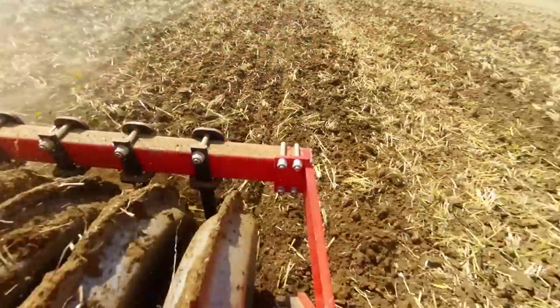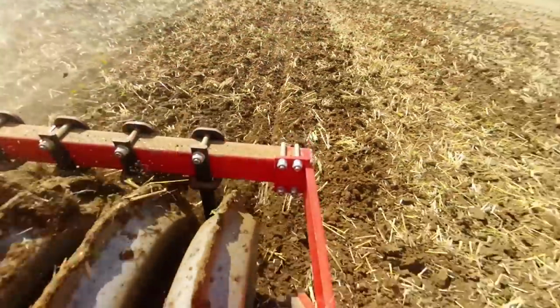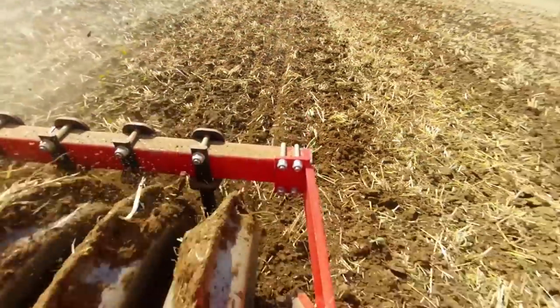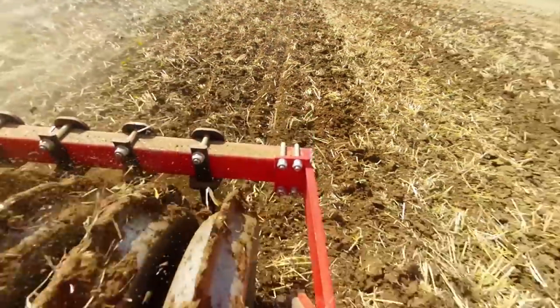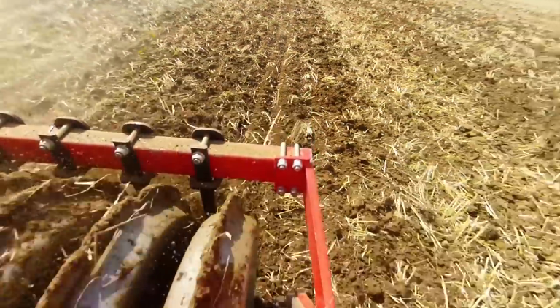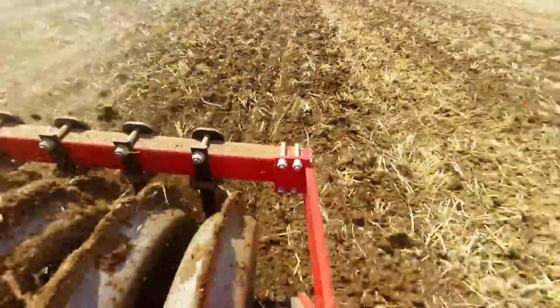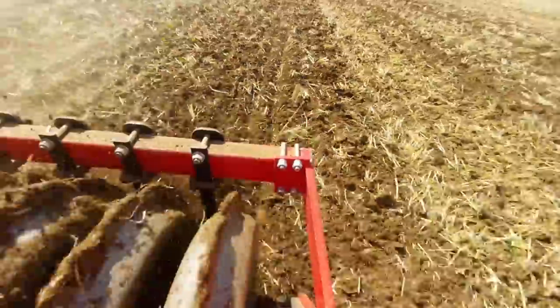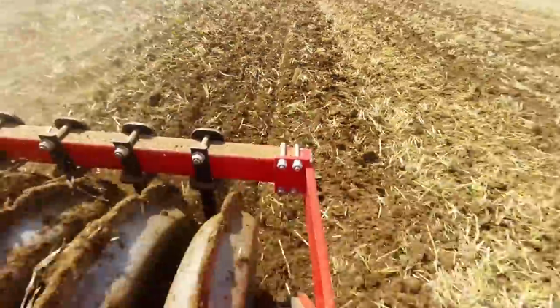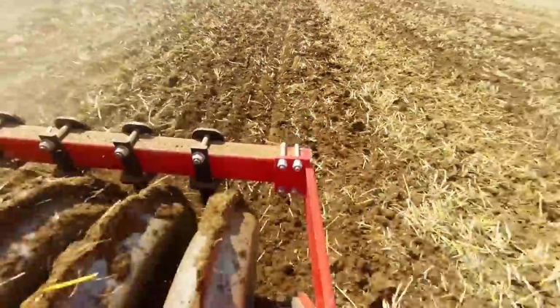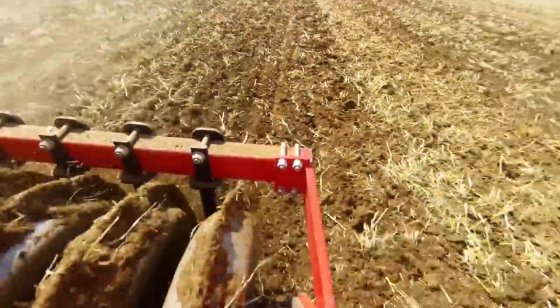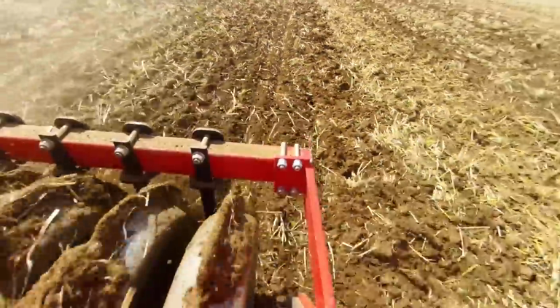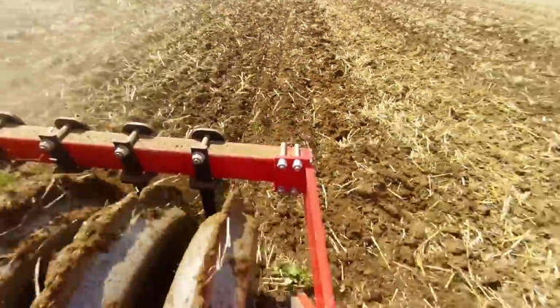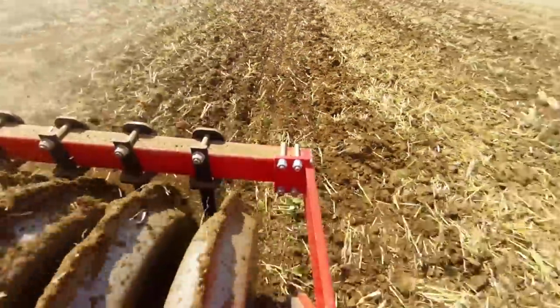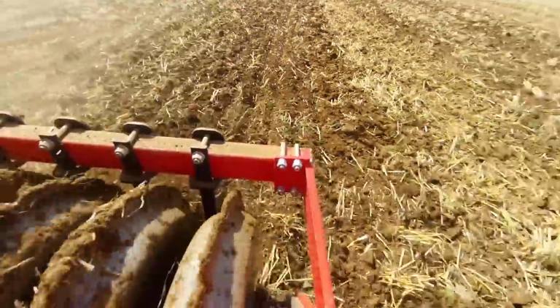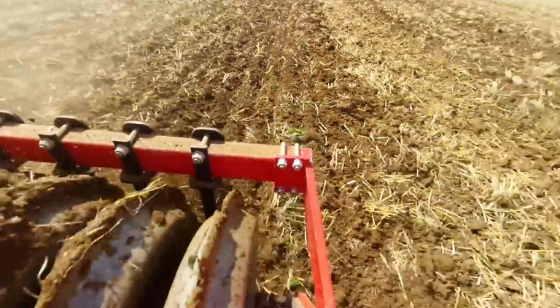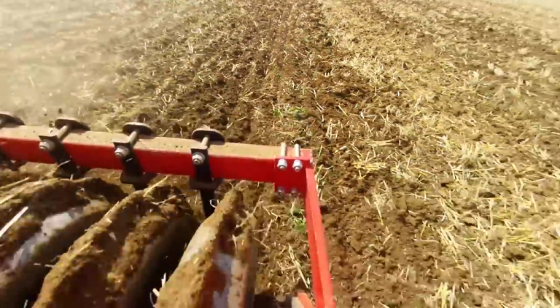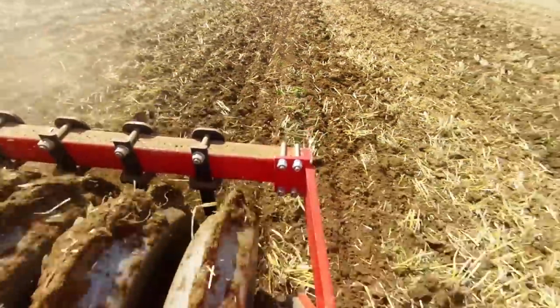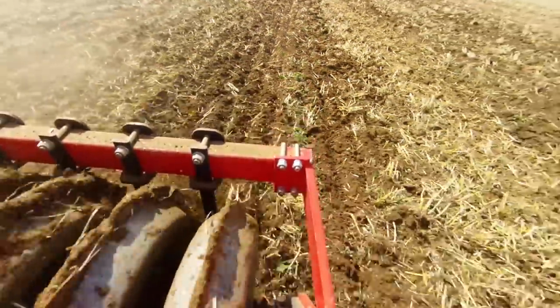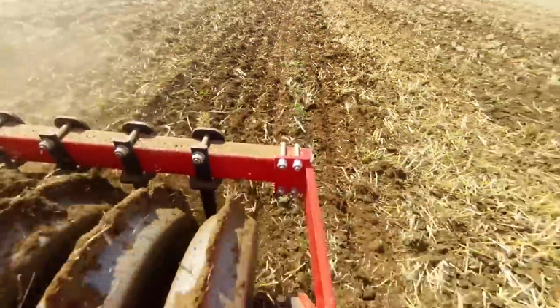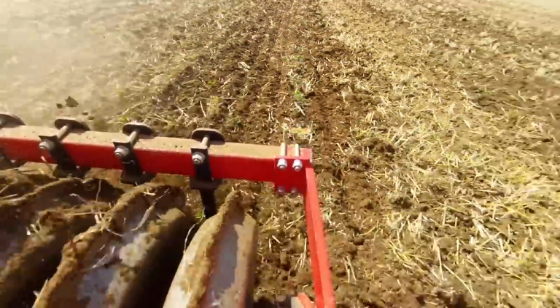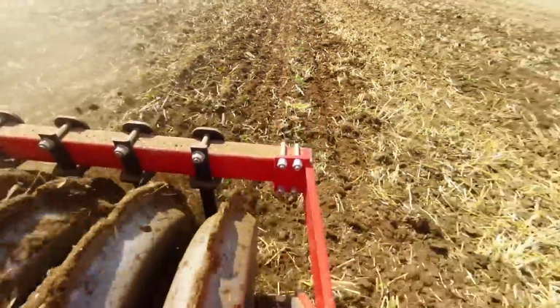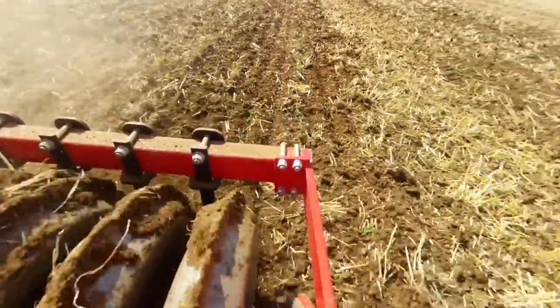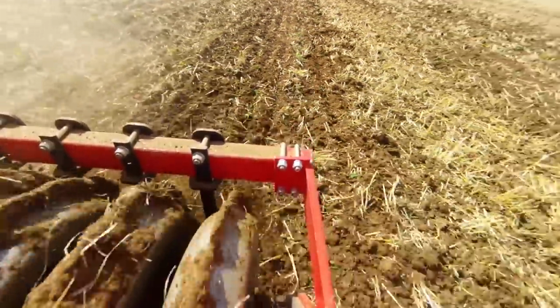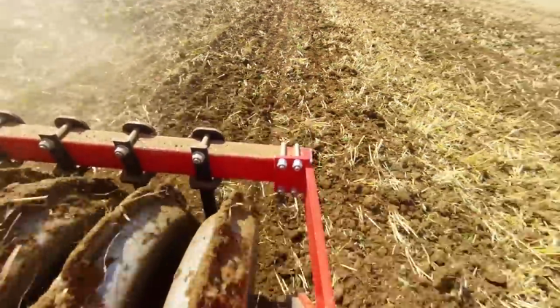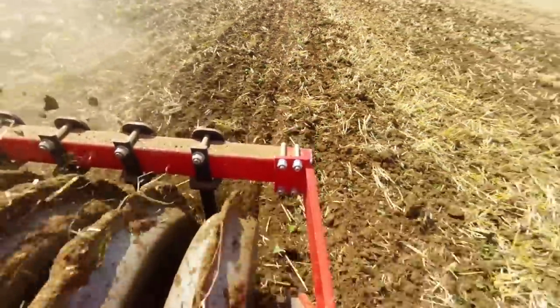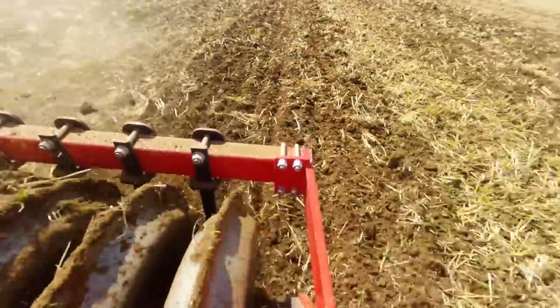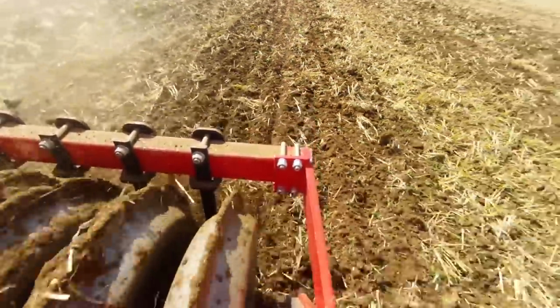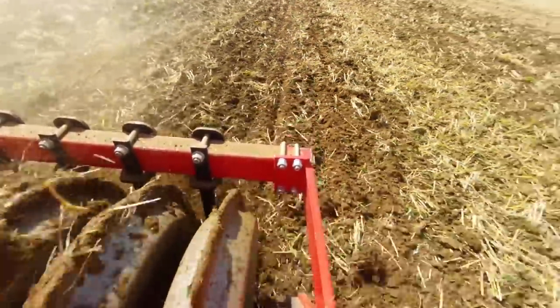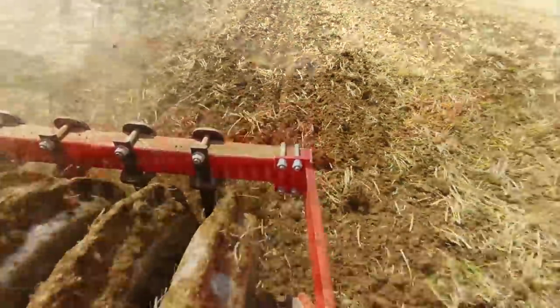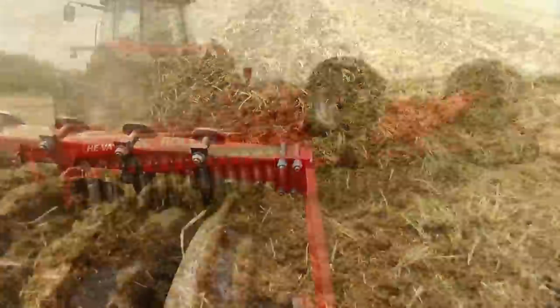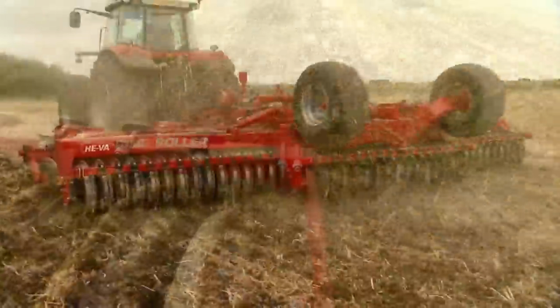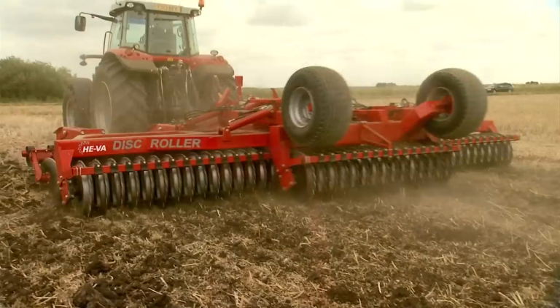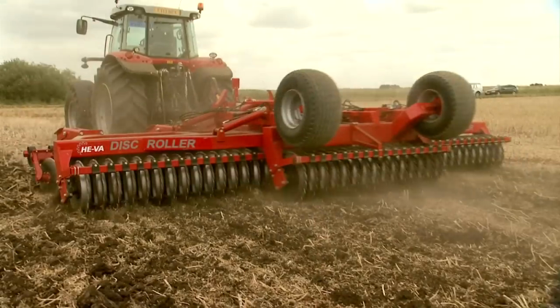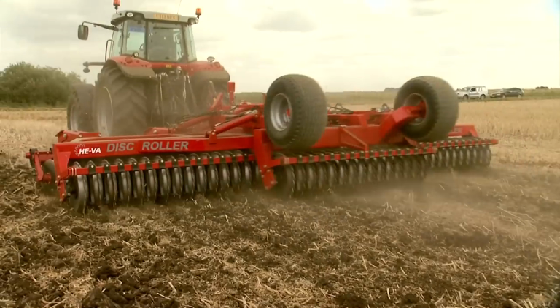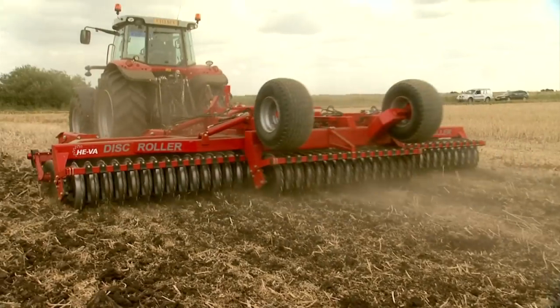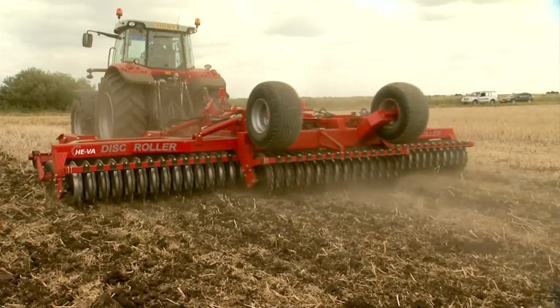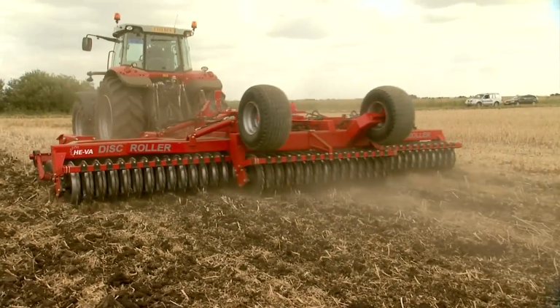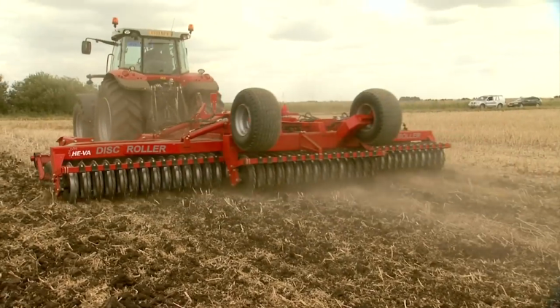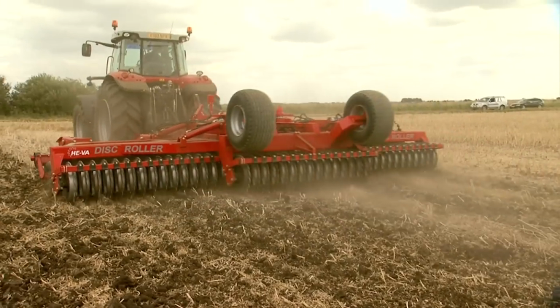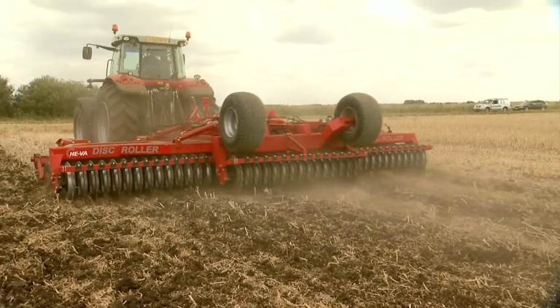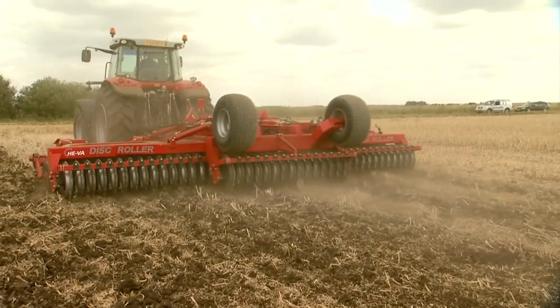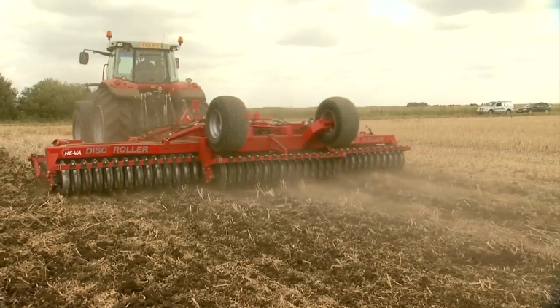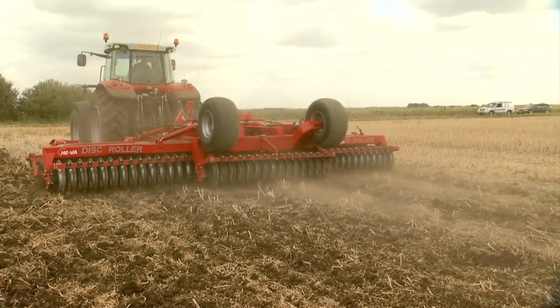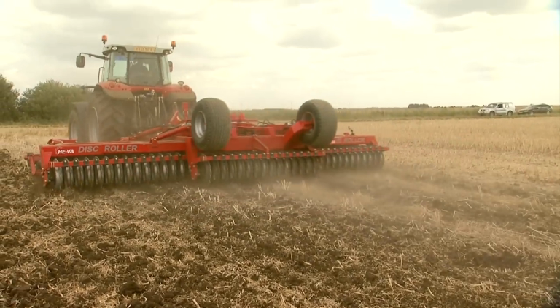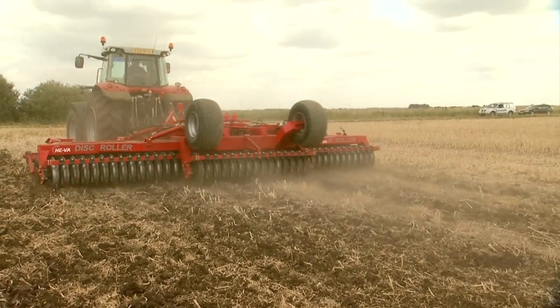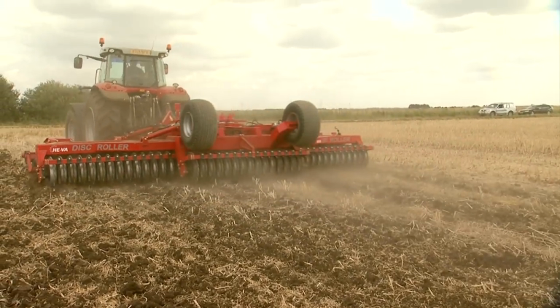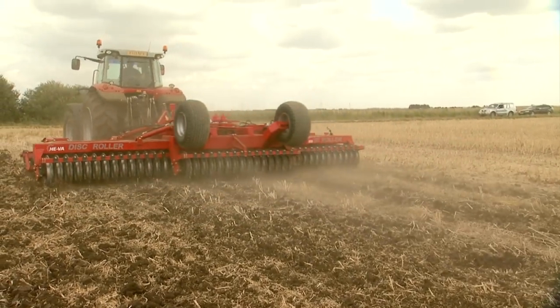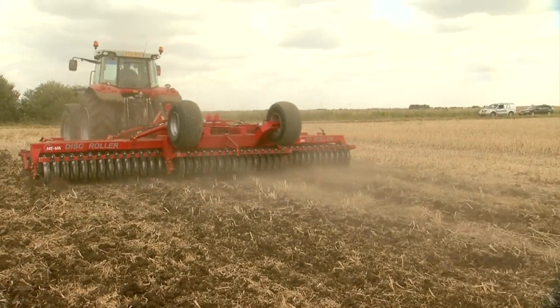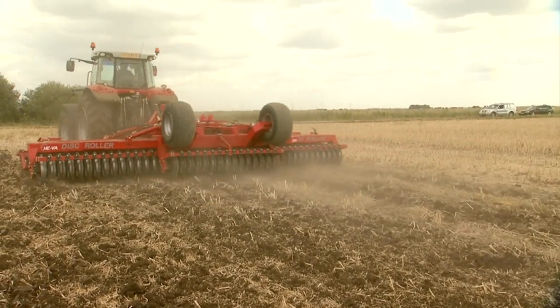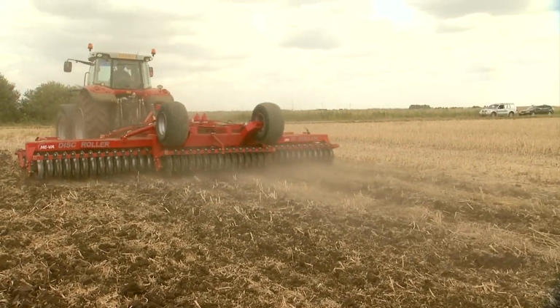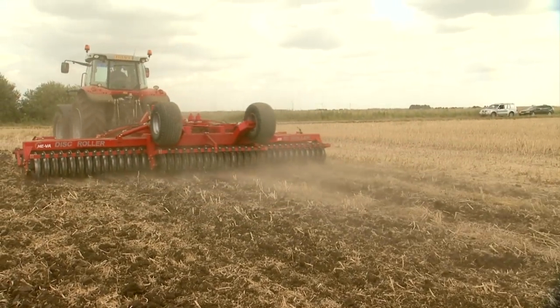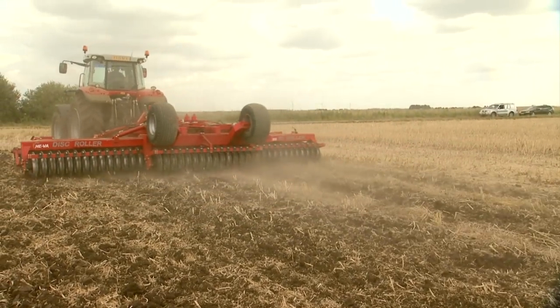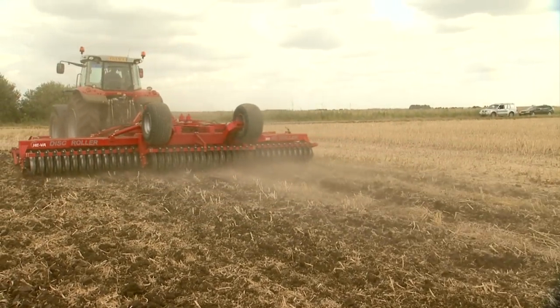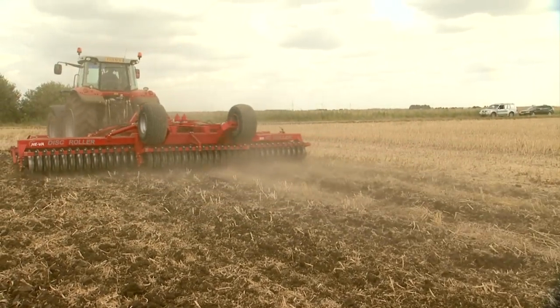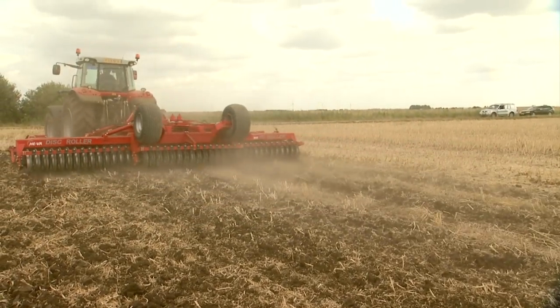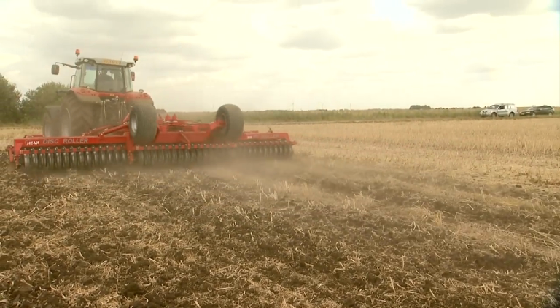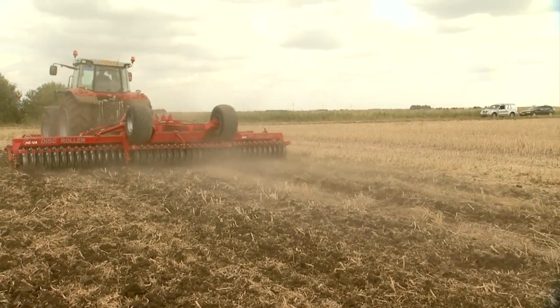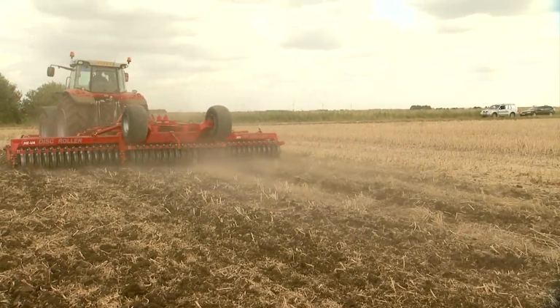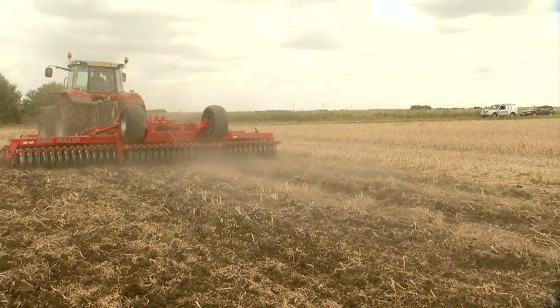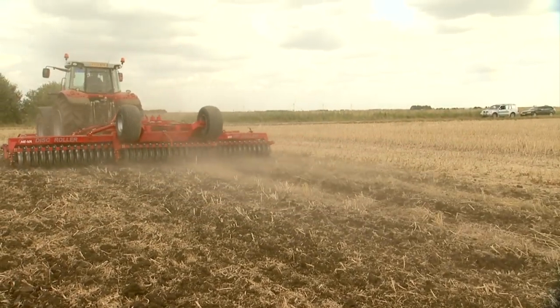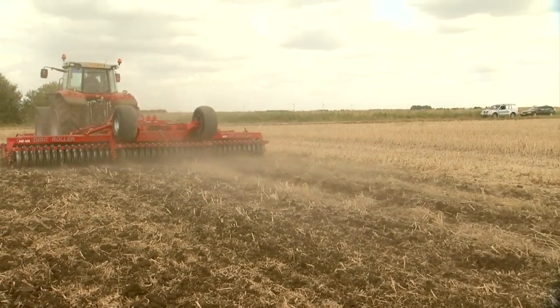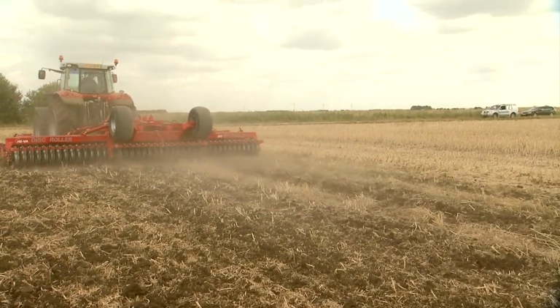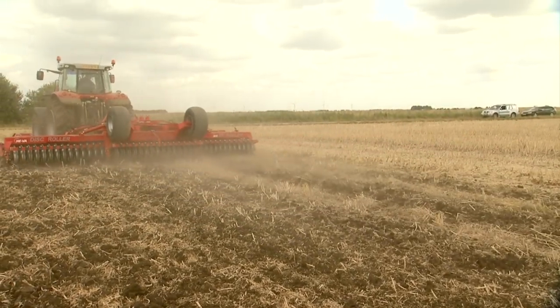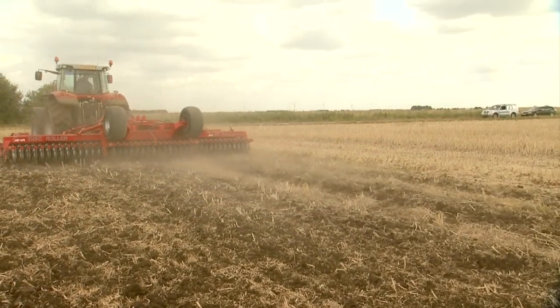V-profile rollers, each with castellated ring sections, ensuring the rollers turn whatever the conditions, are a standard feature across the range.